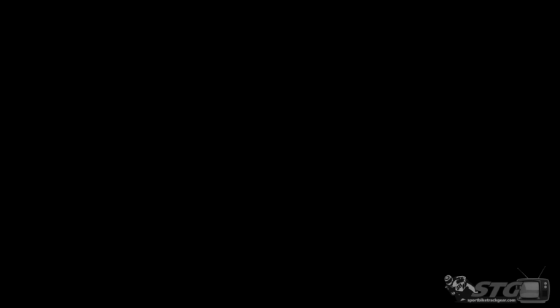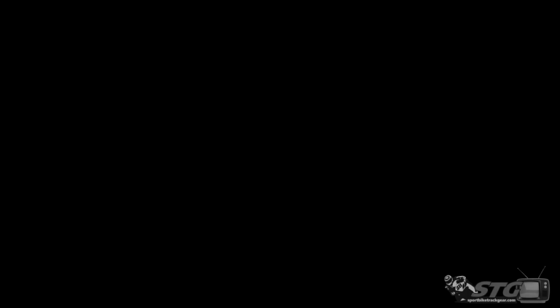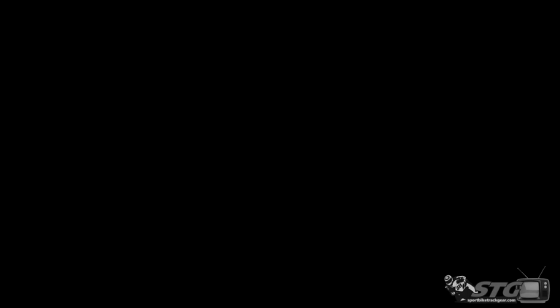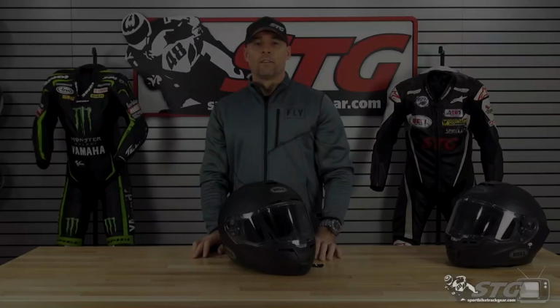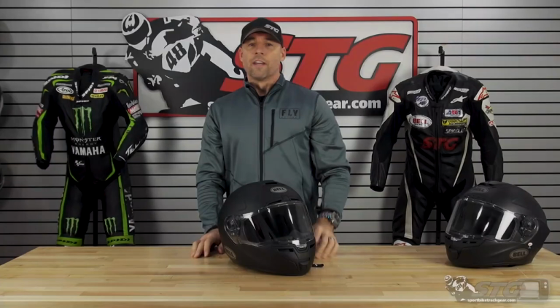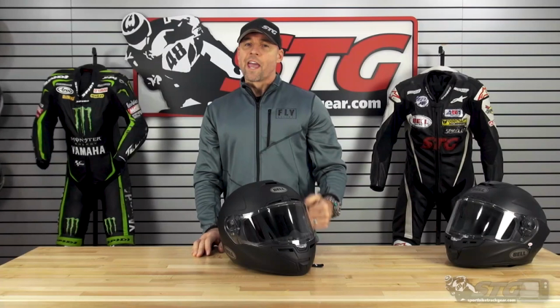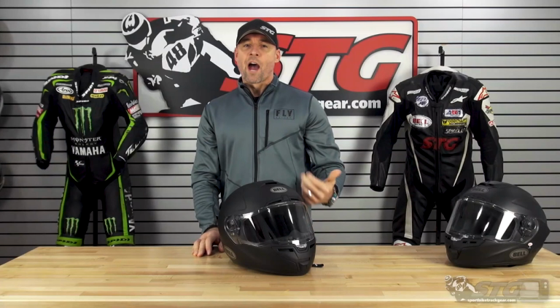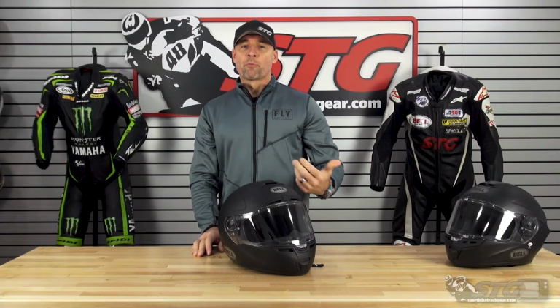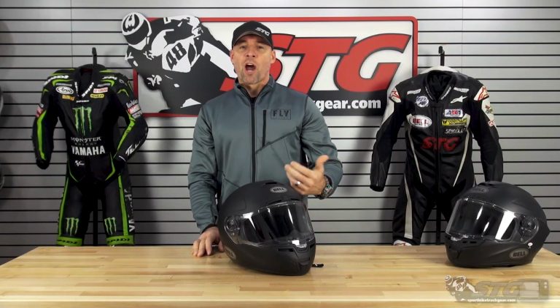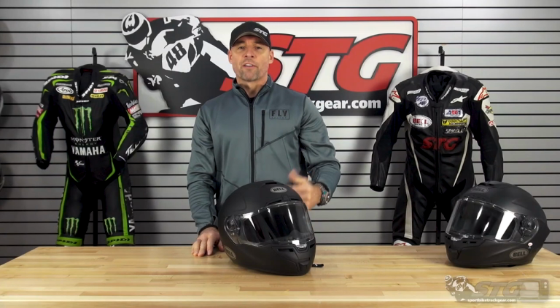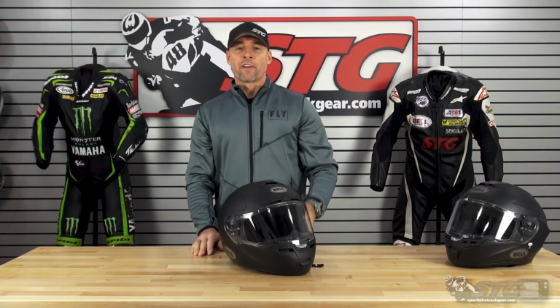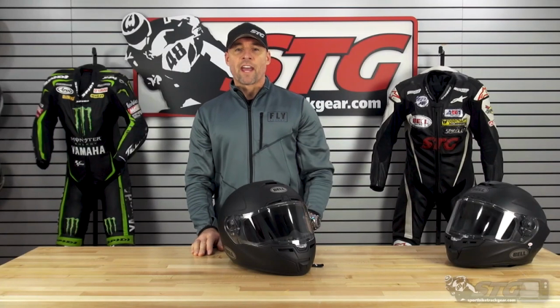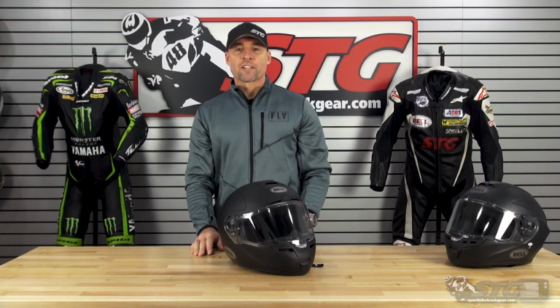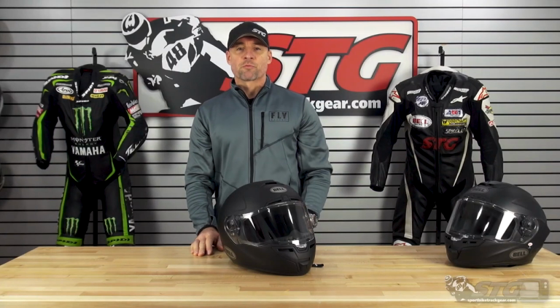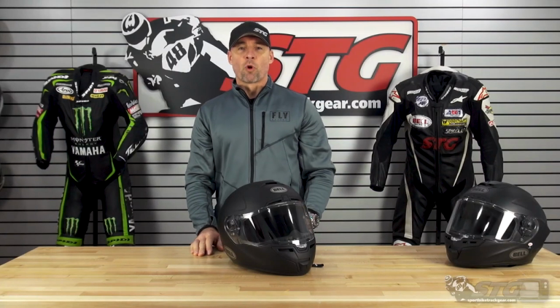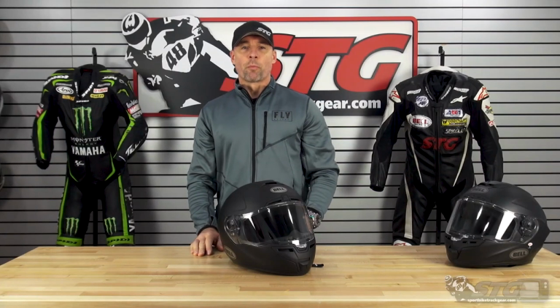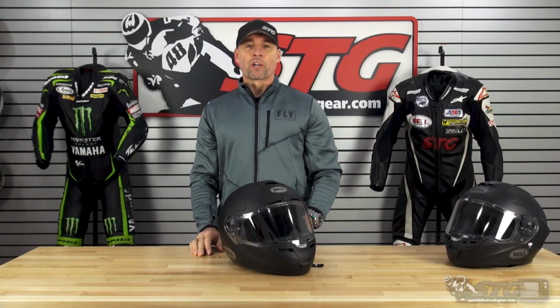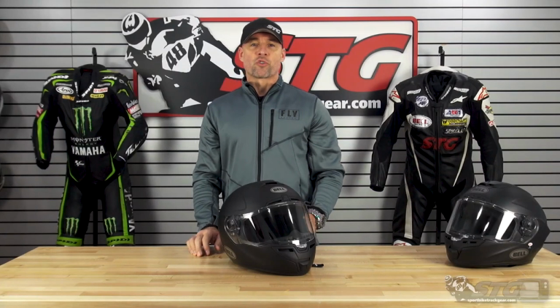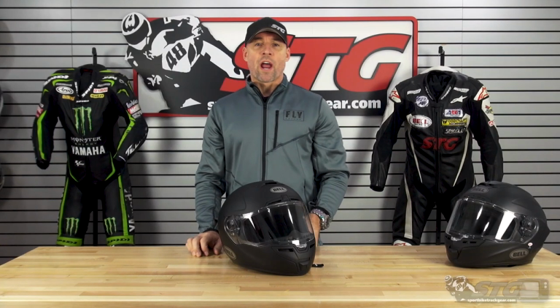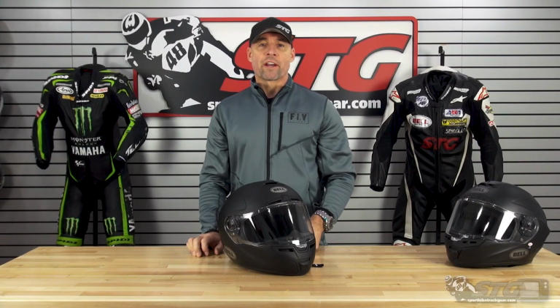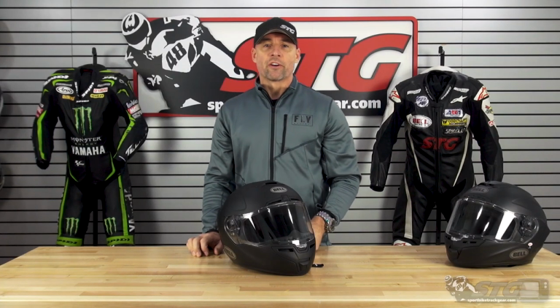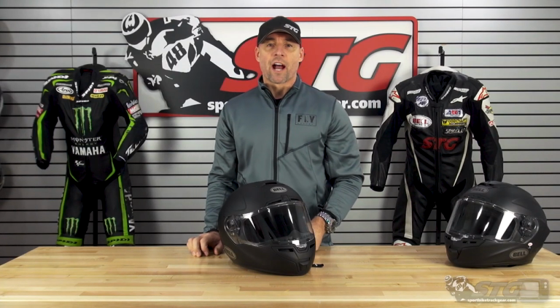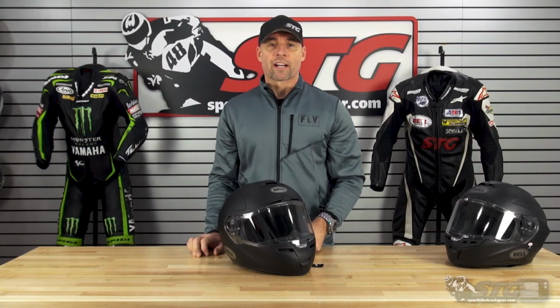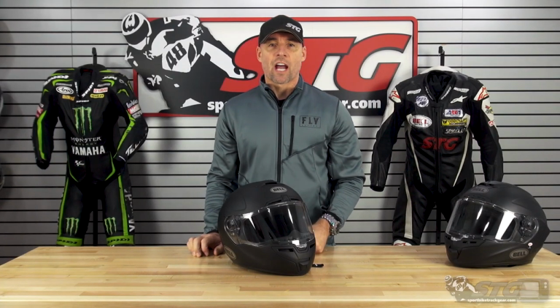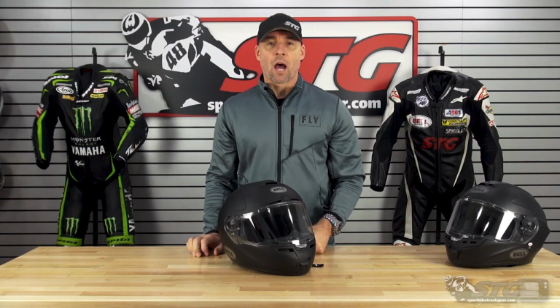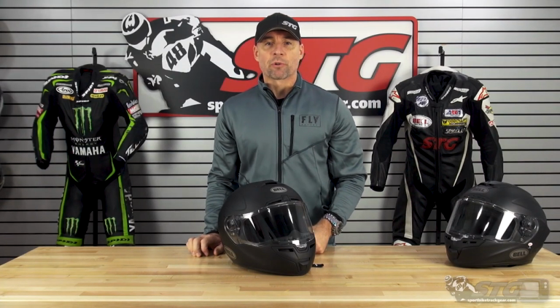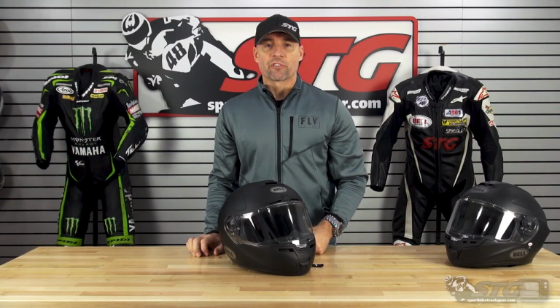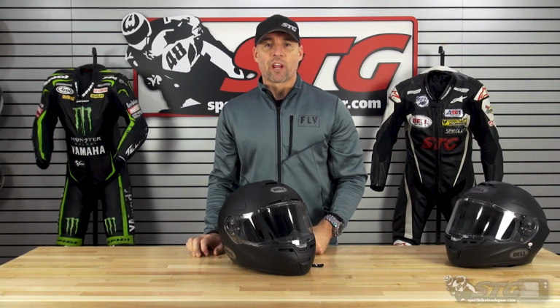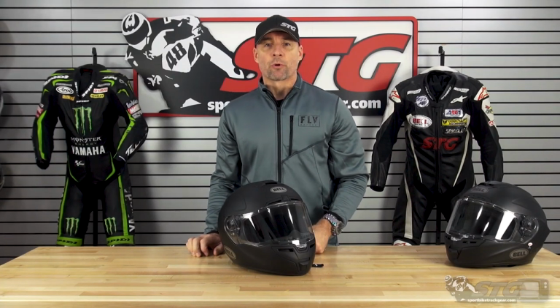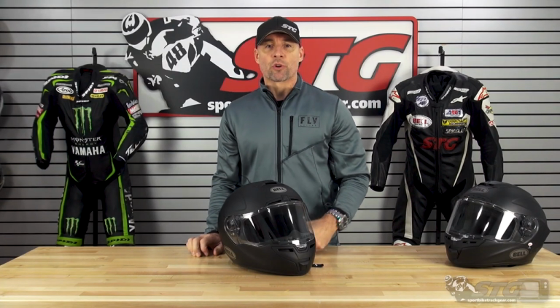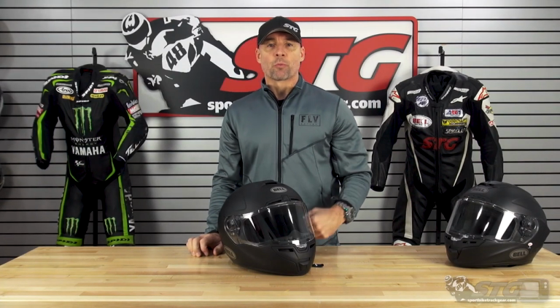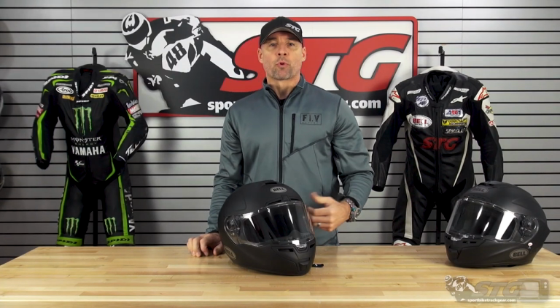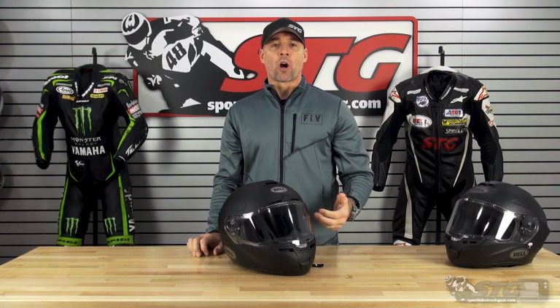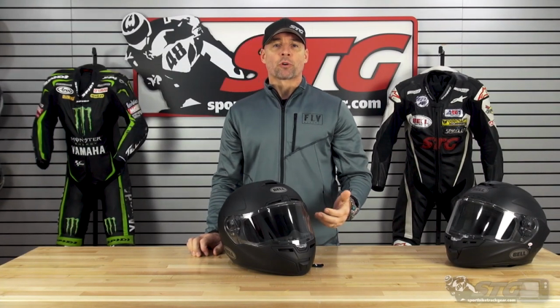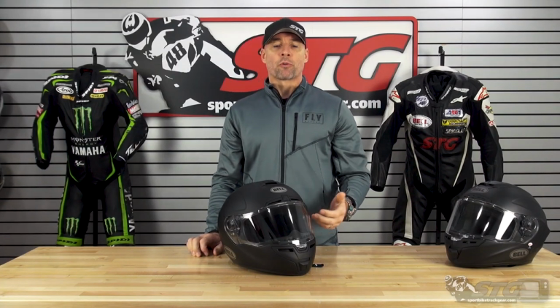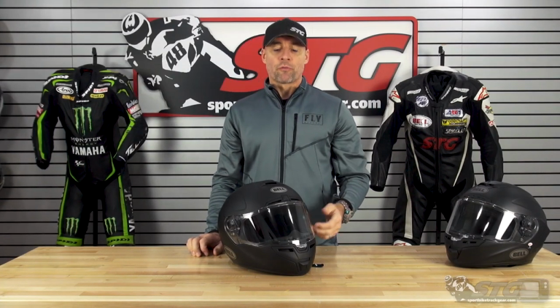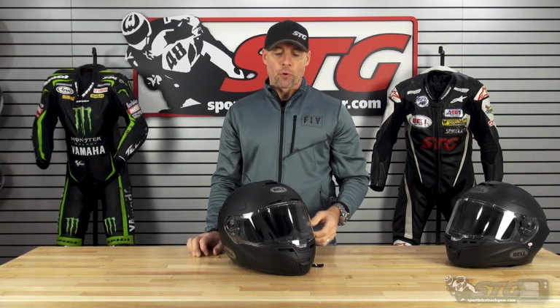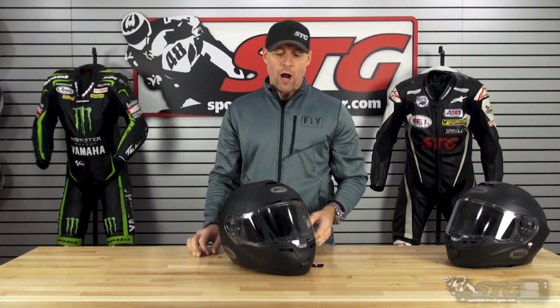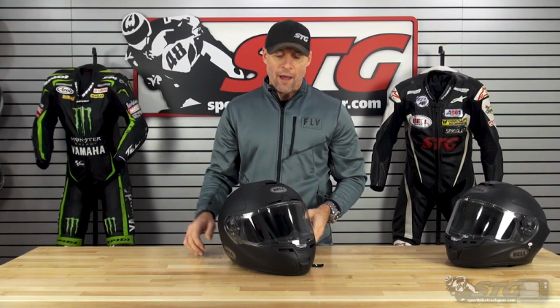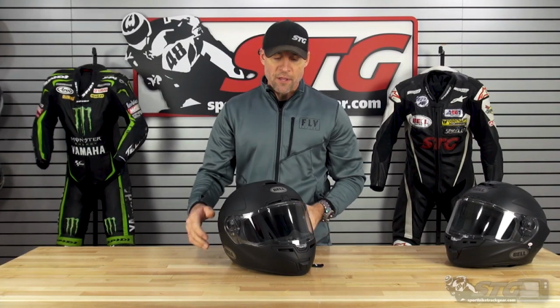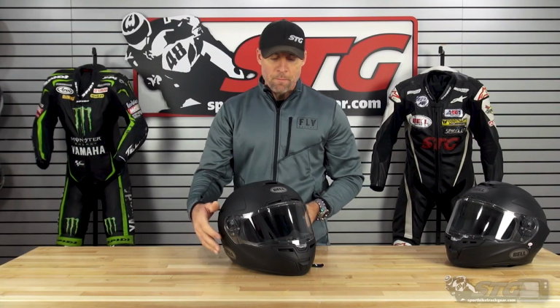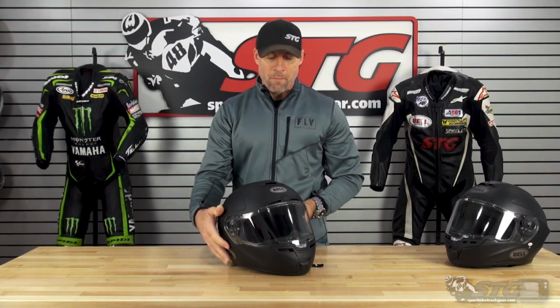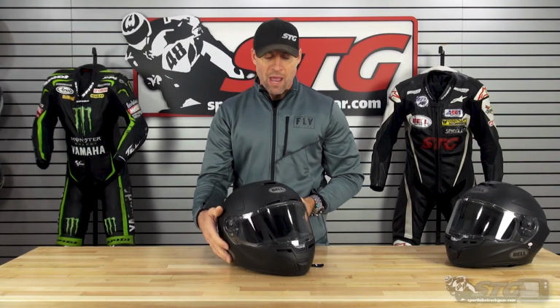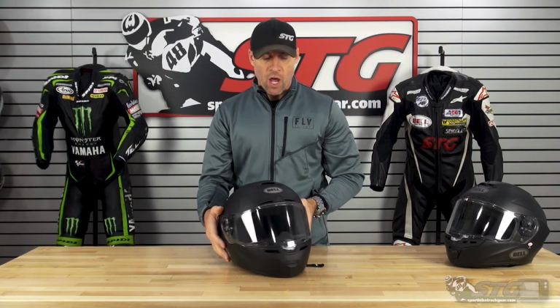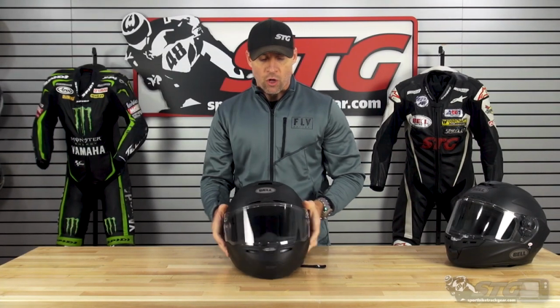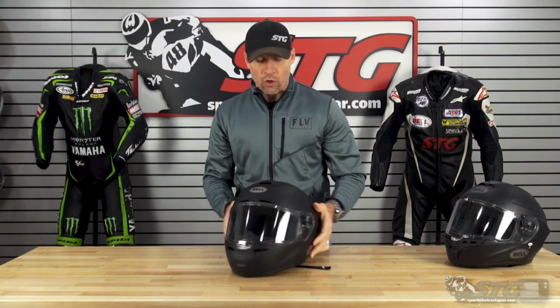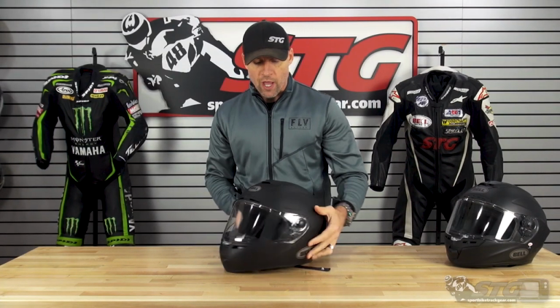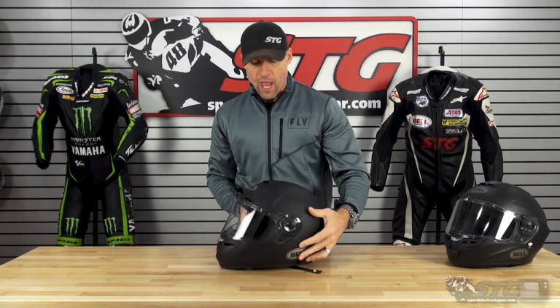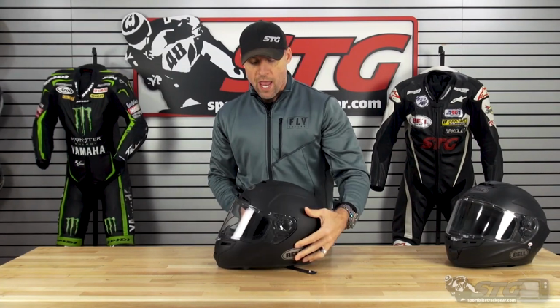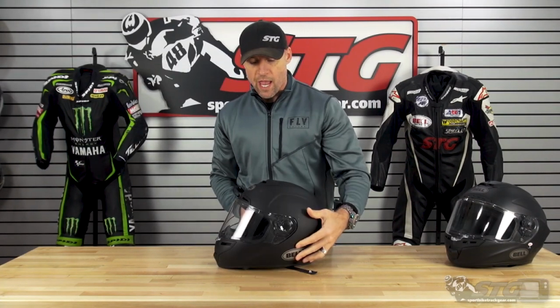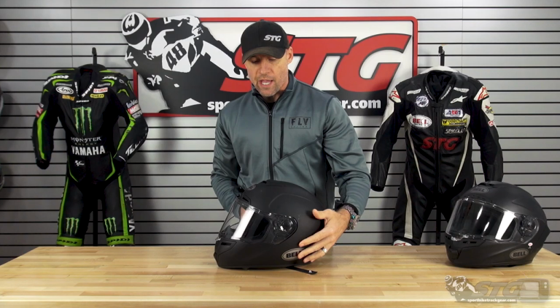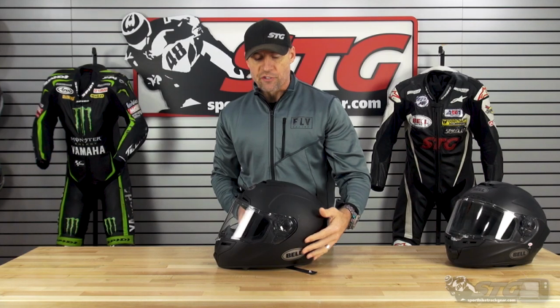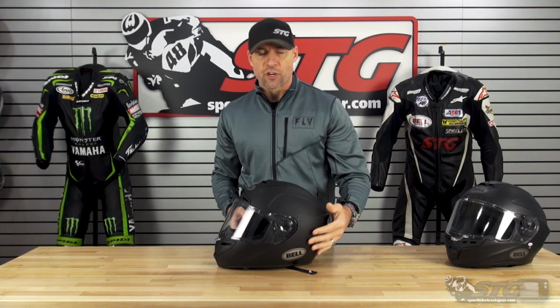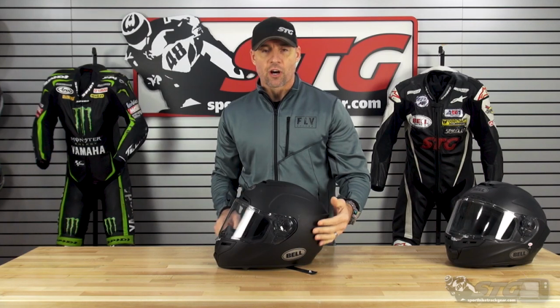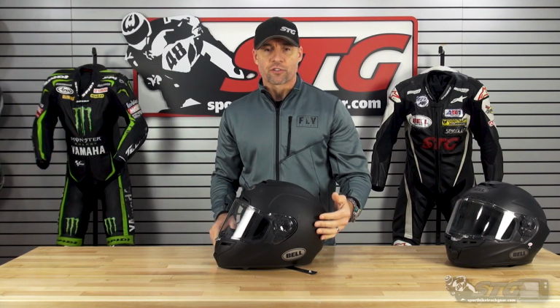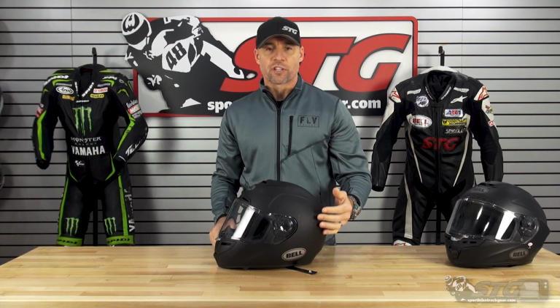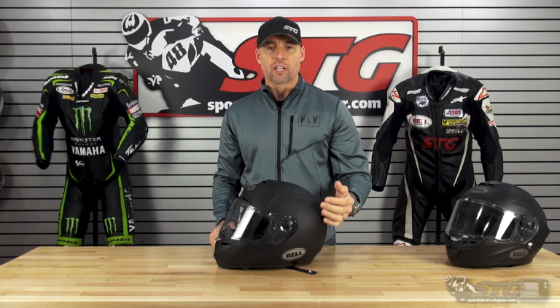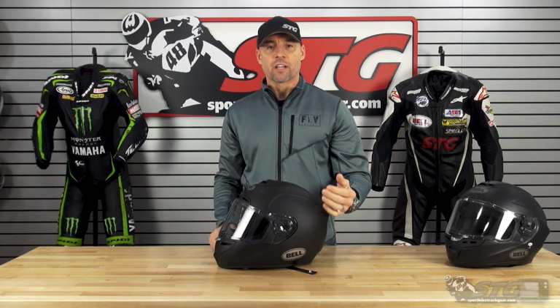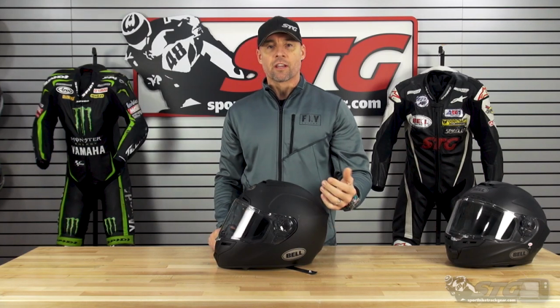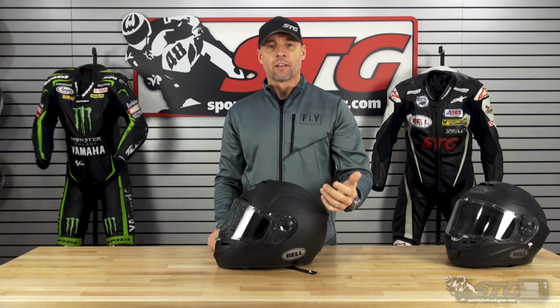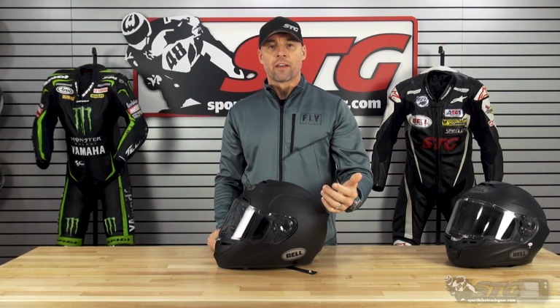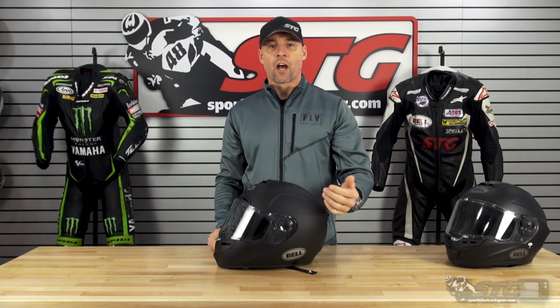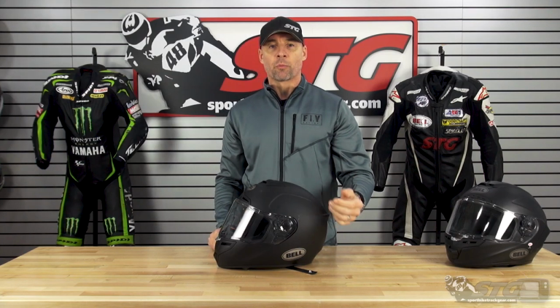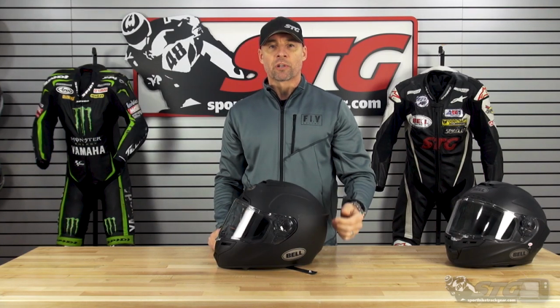Hey, I'm Brian Vance from SportbikeTracker.com, and today we're going to do a product review on the Bell SRT helmet.